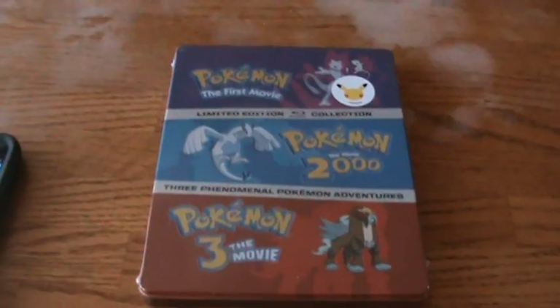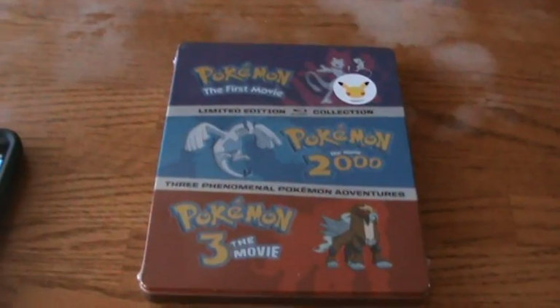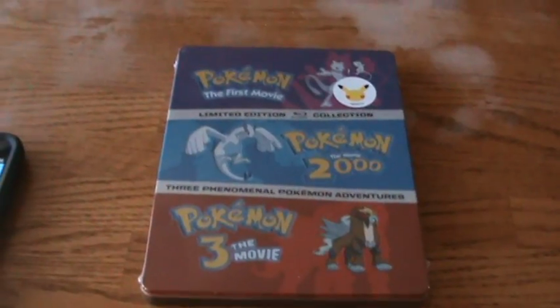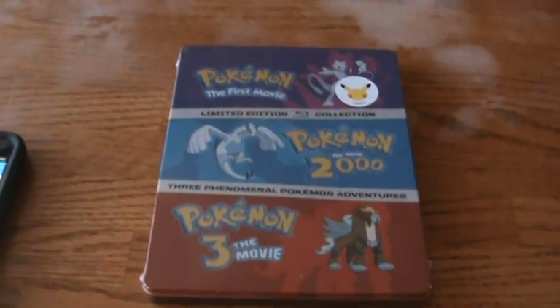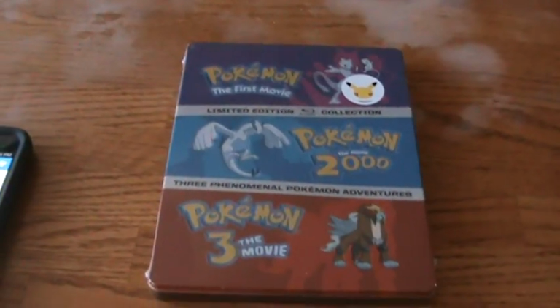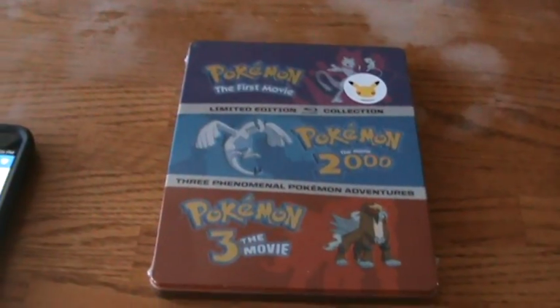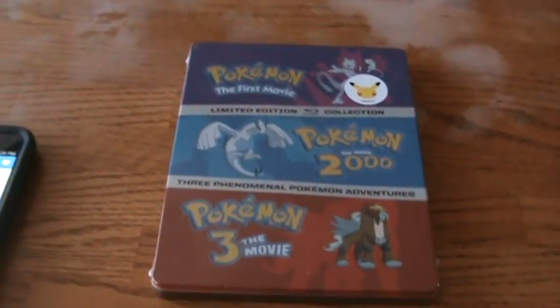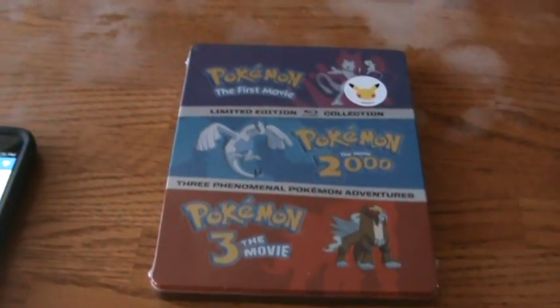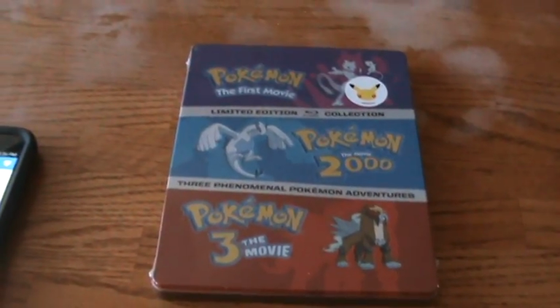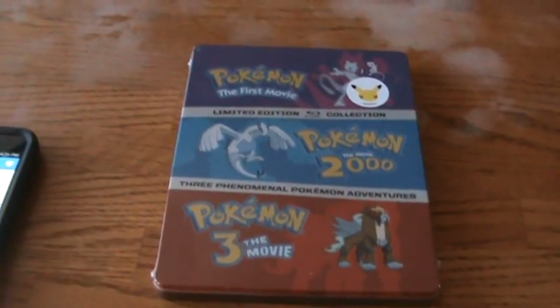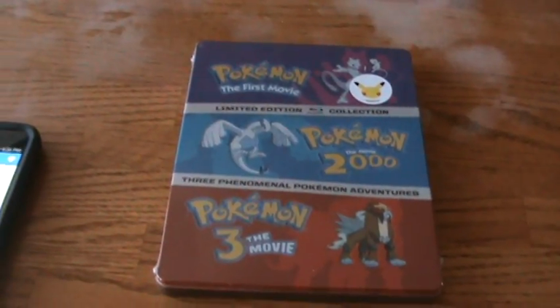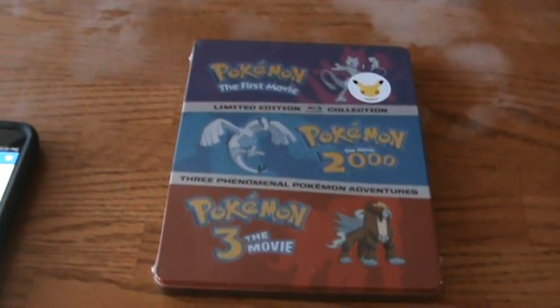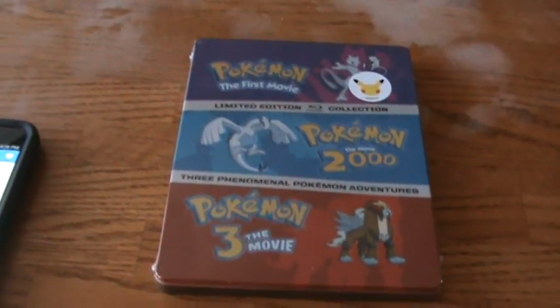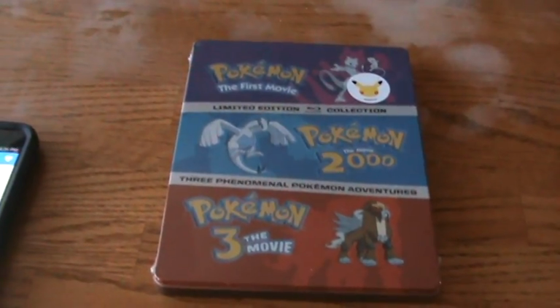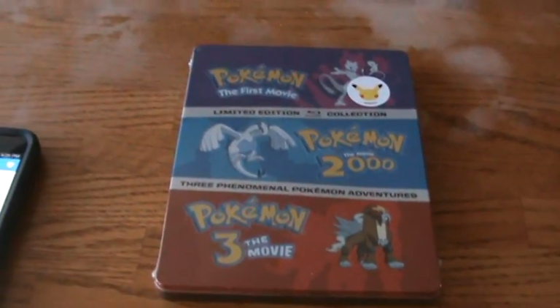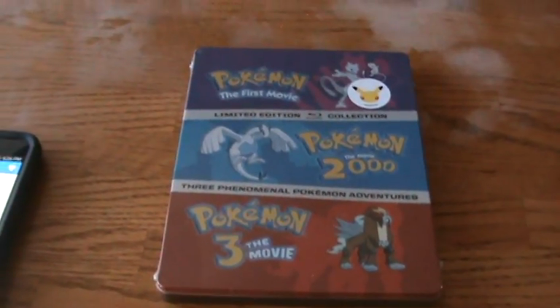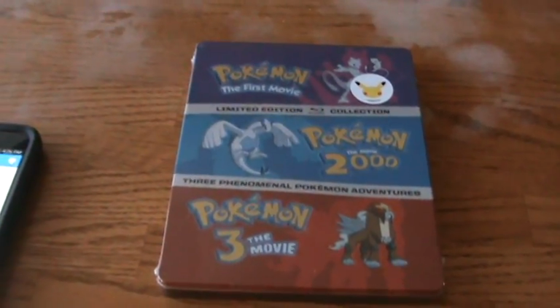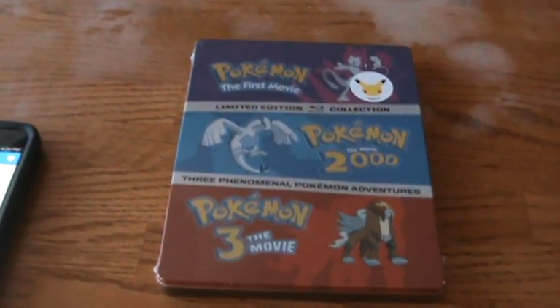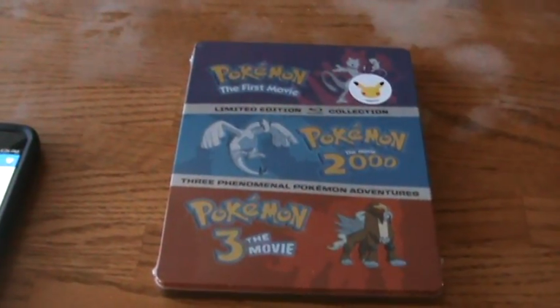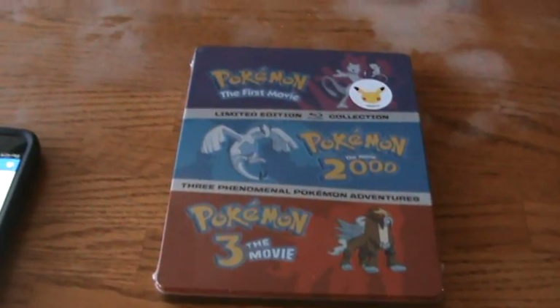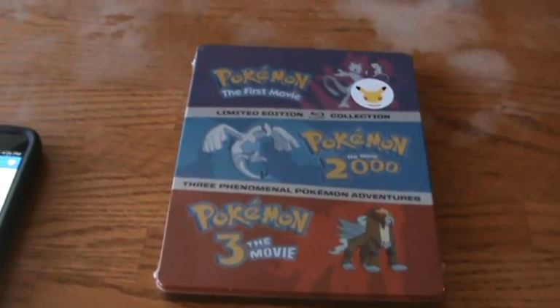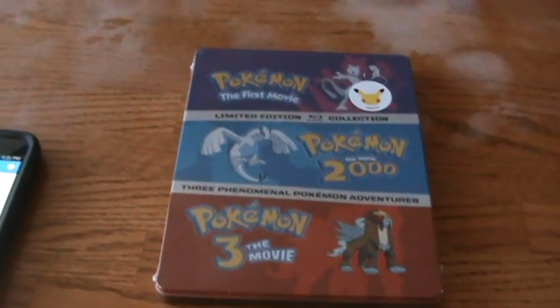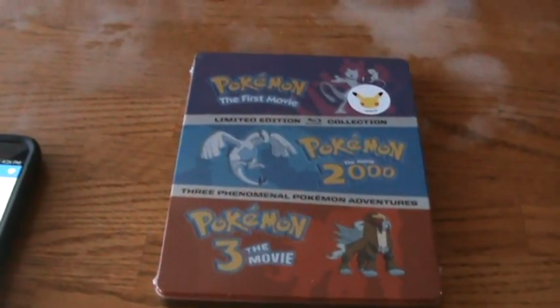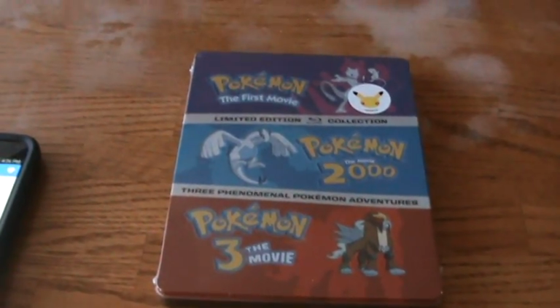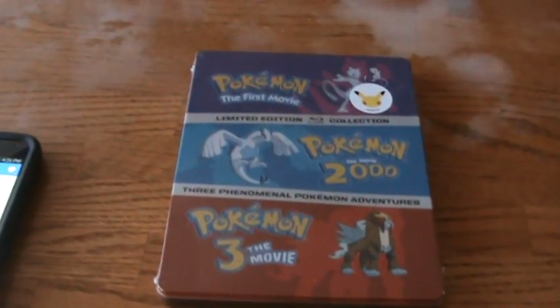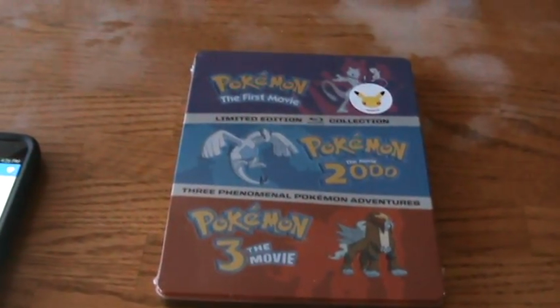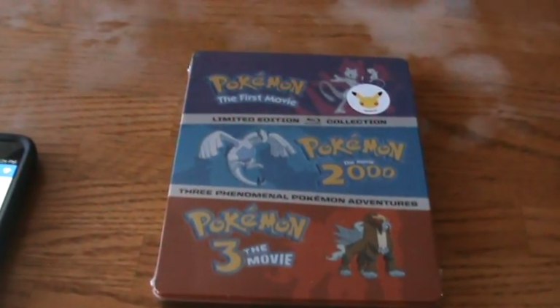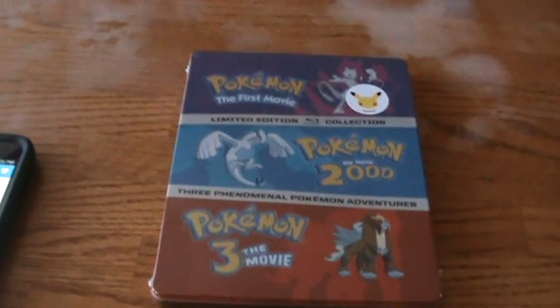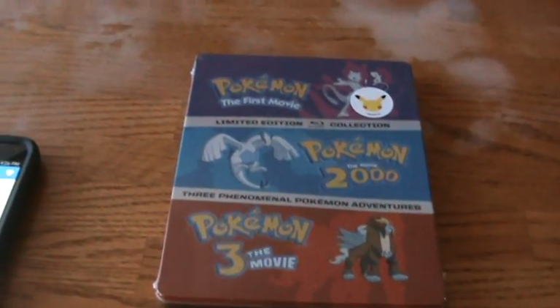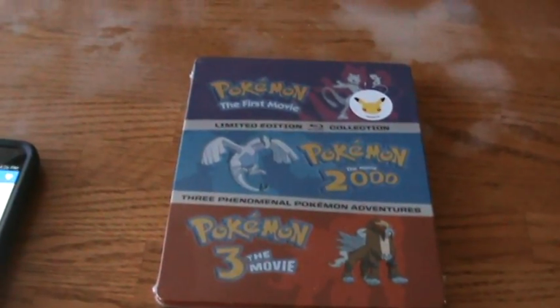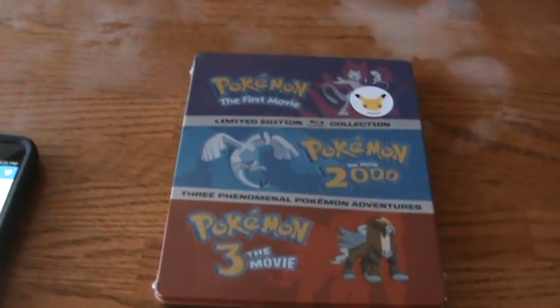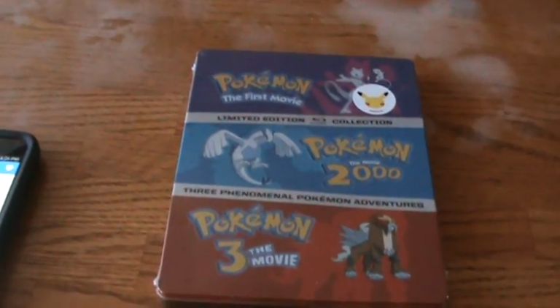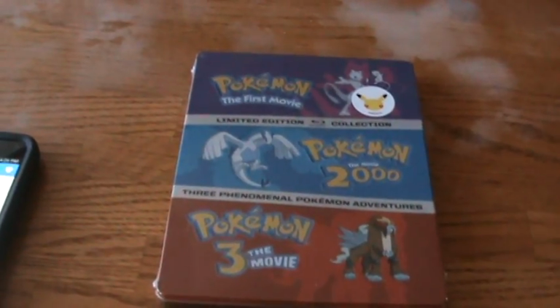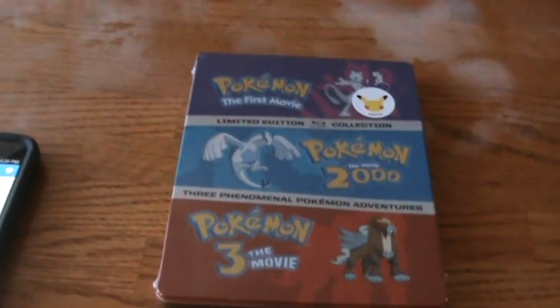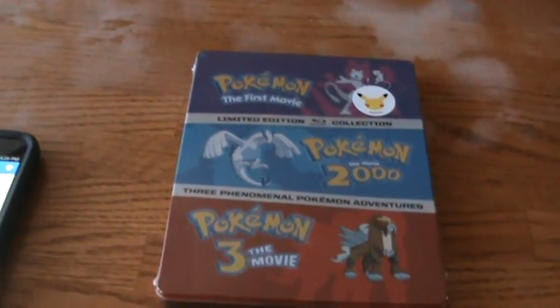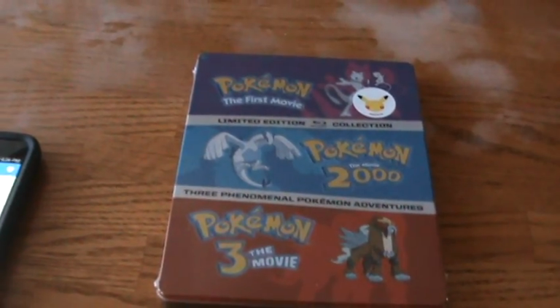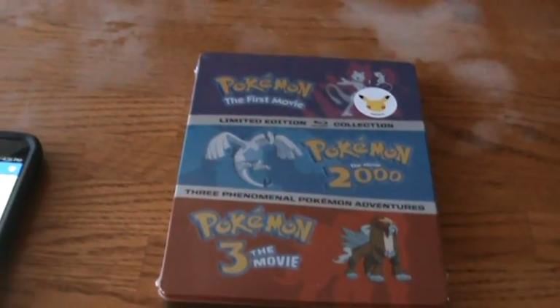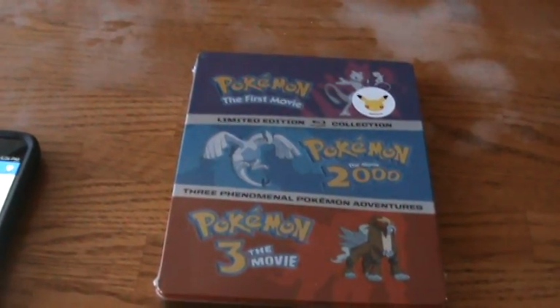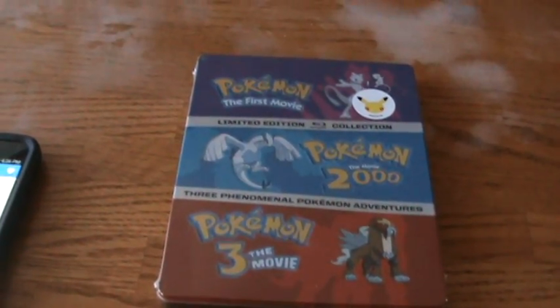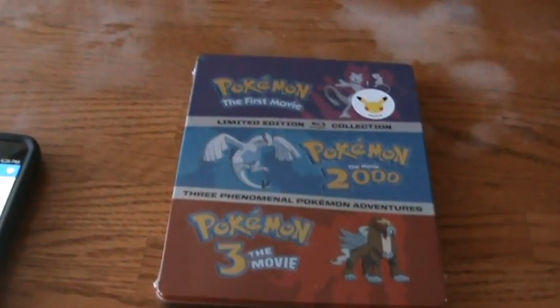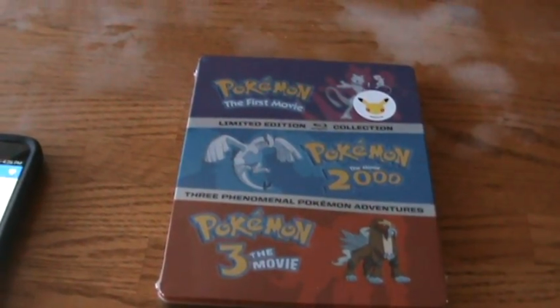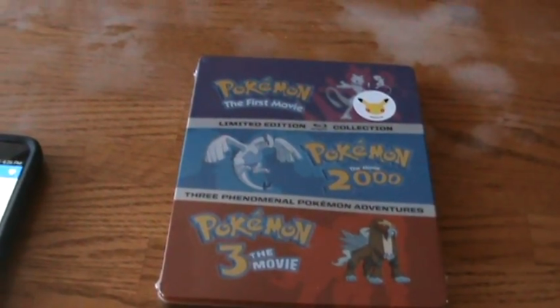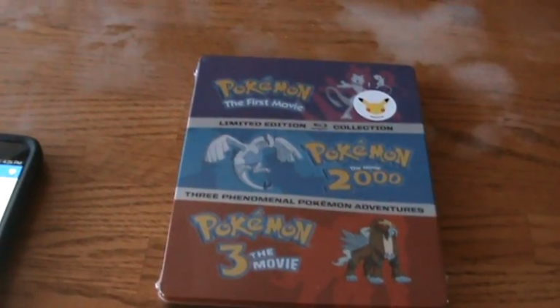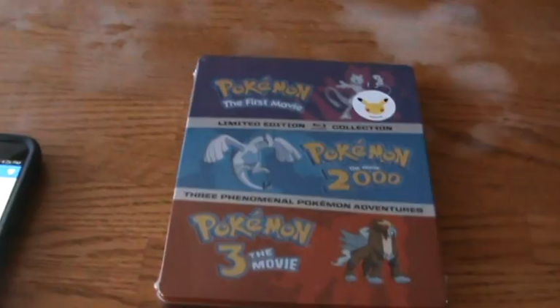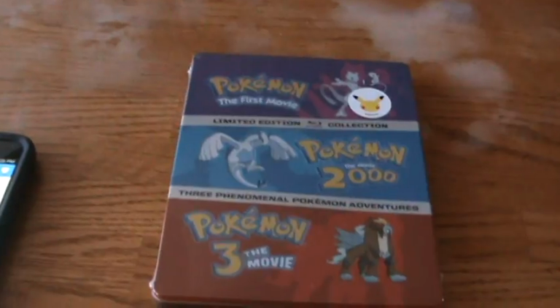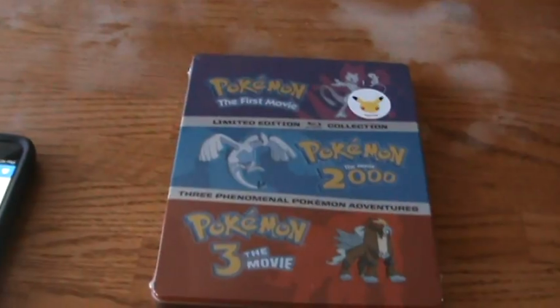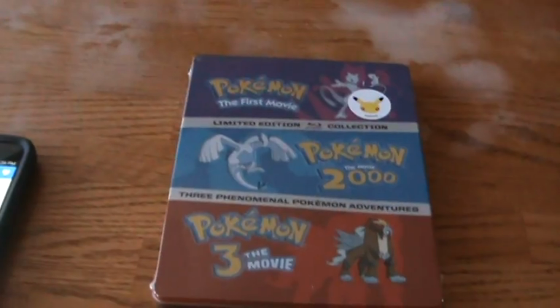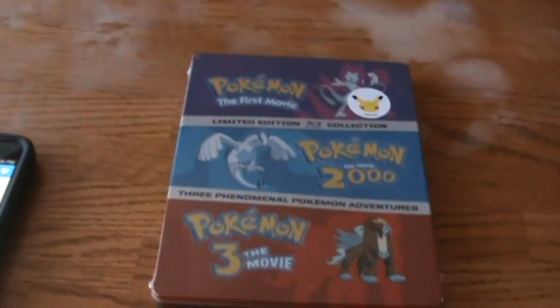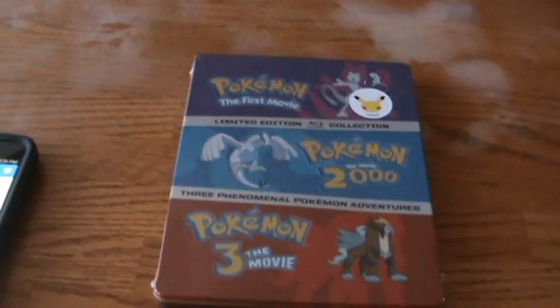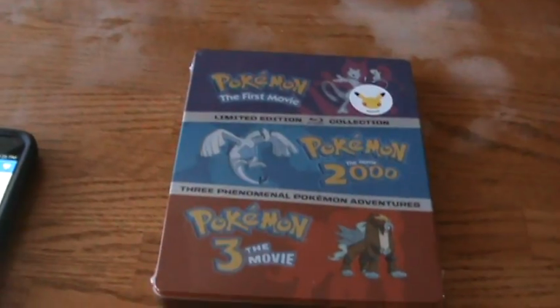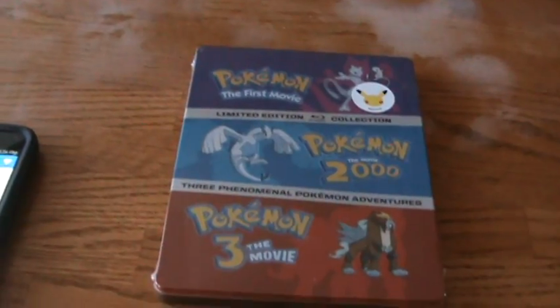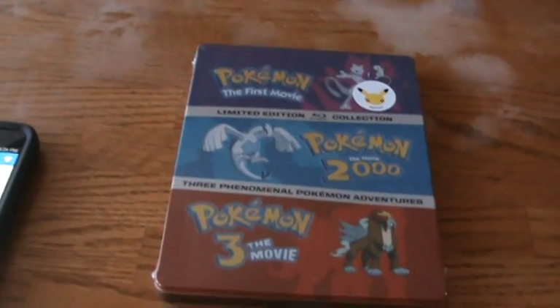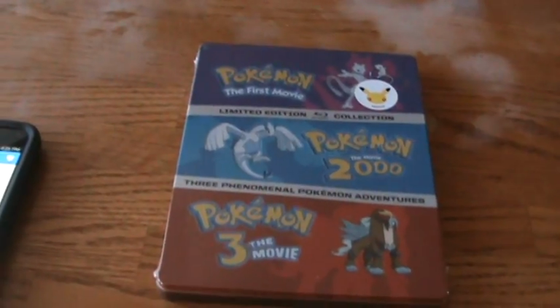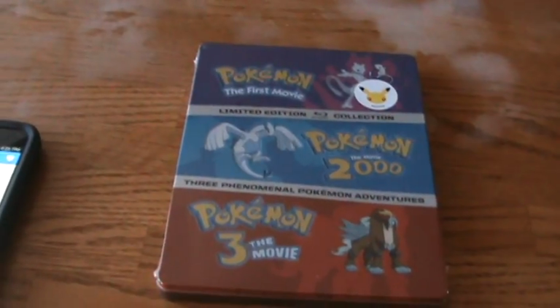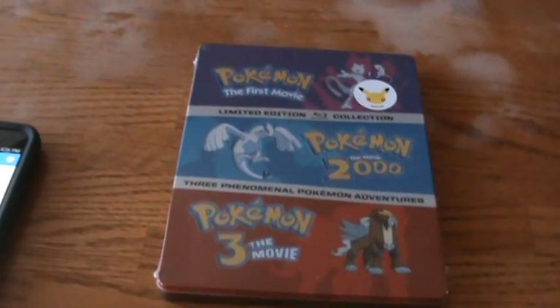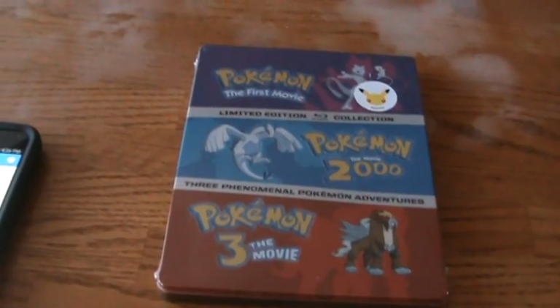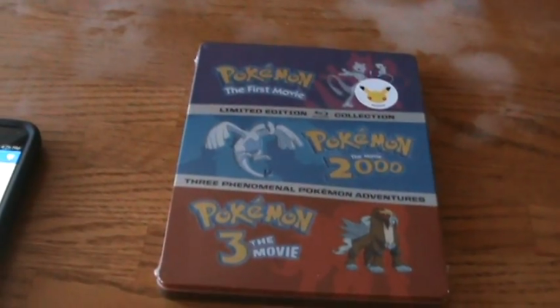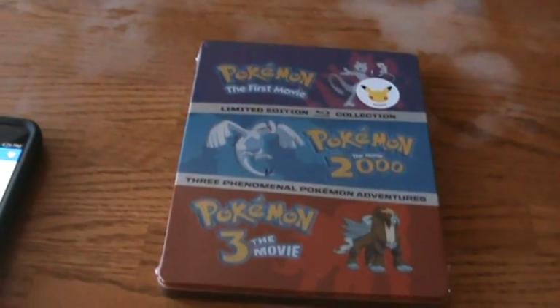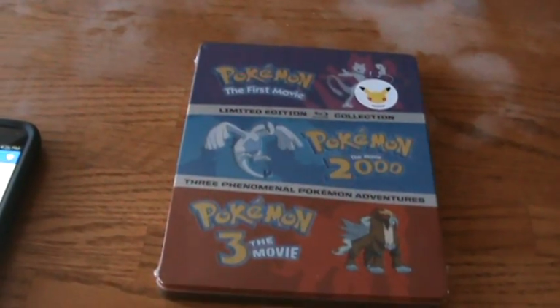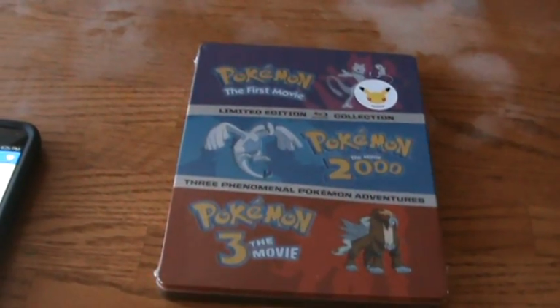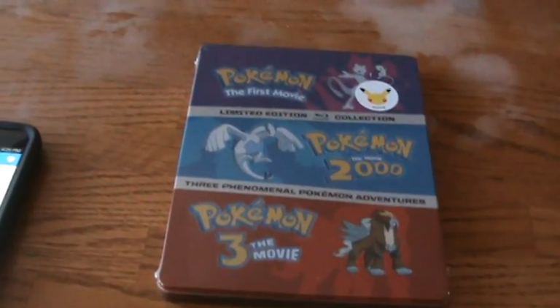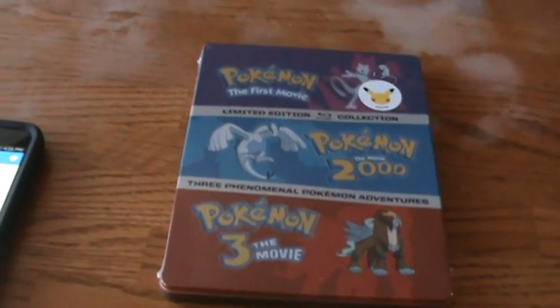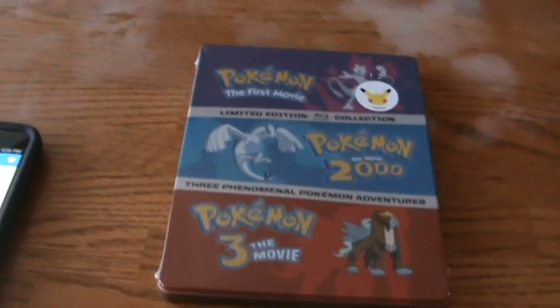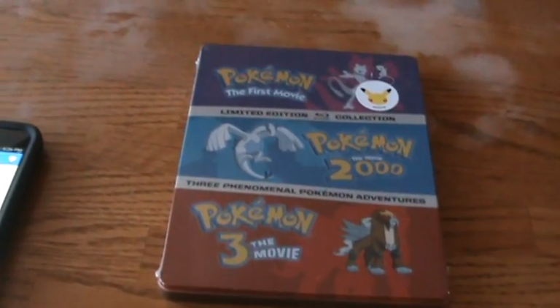Hey guys, BigFilms39 here with my unboxing of the Pokemon 3 Movie Collection Blu-ray Steelbook.